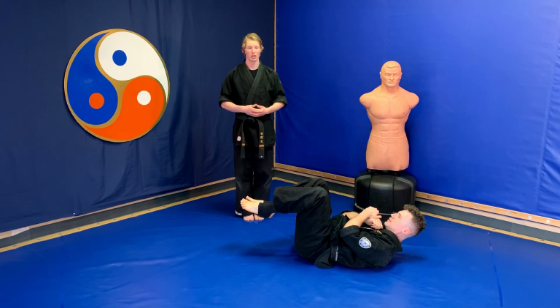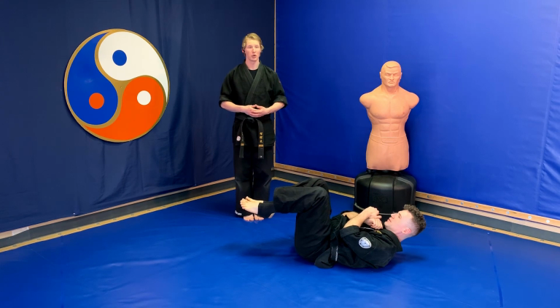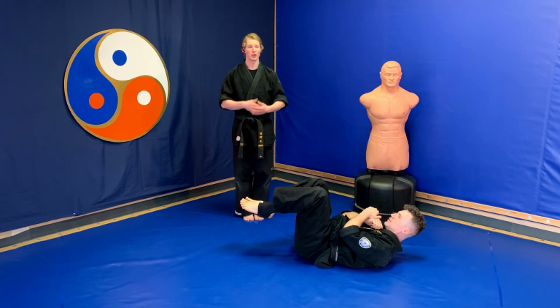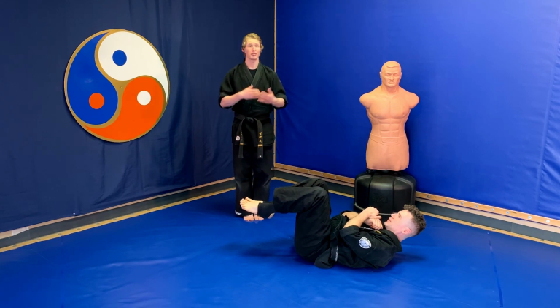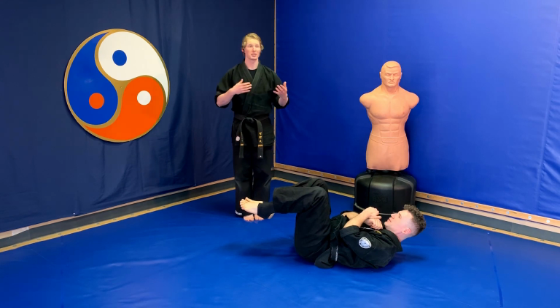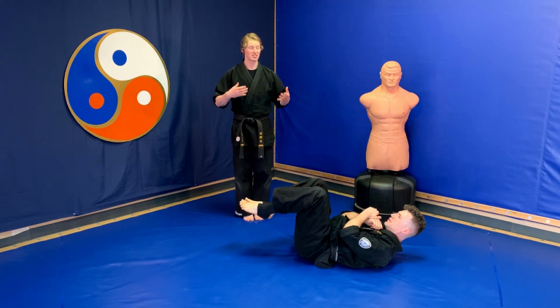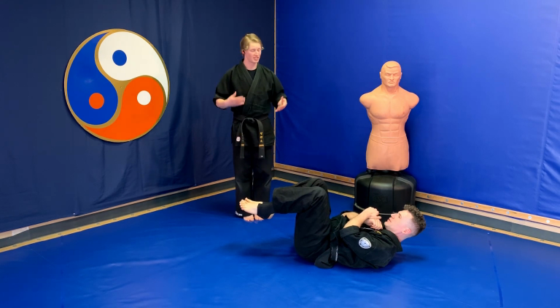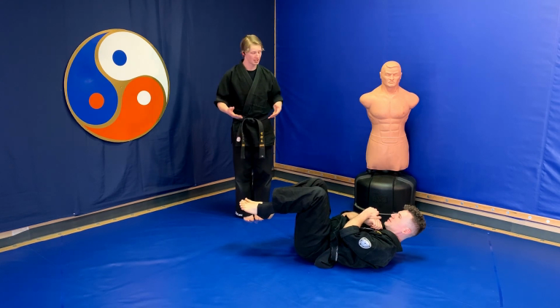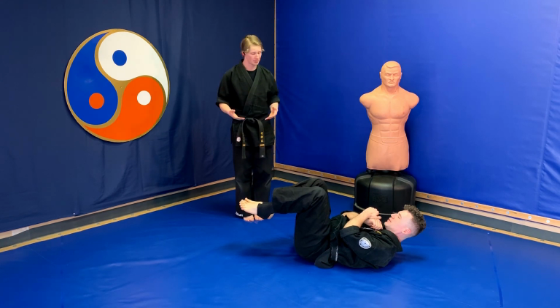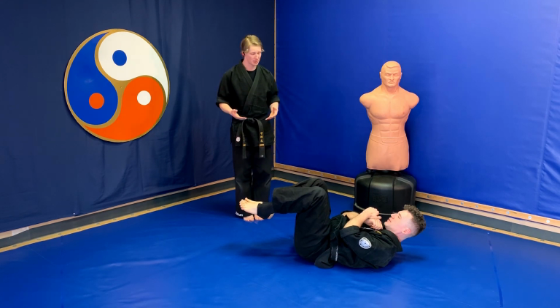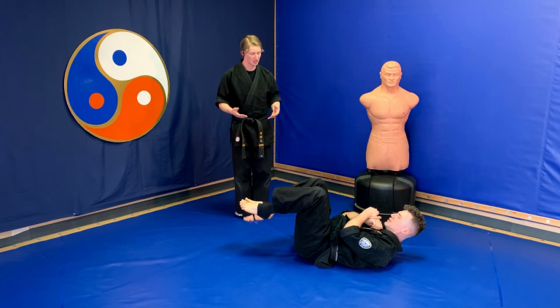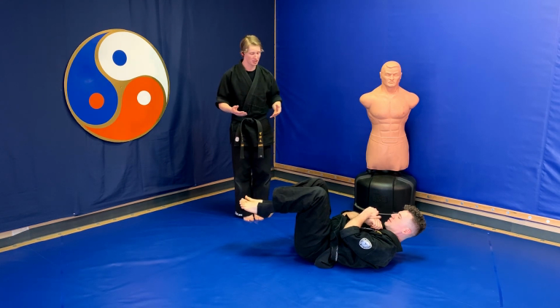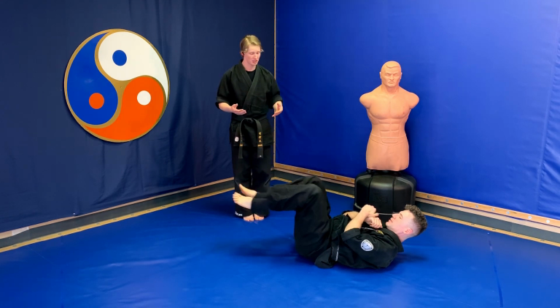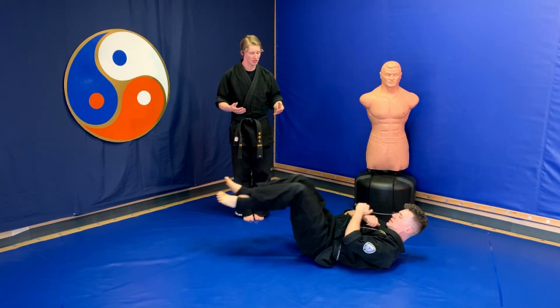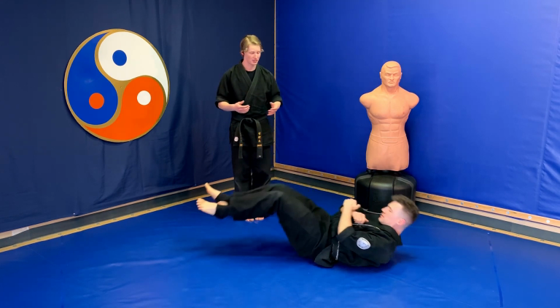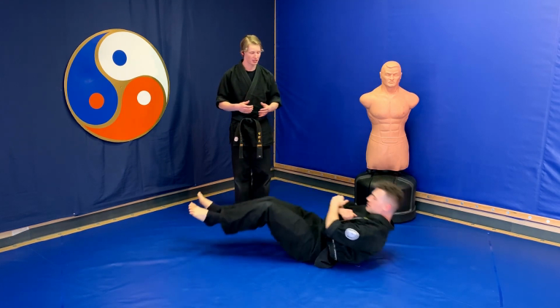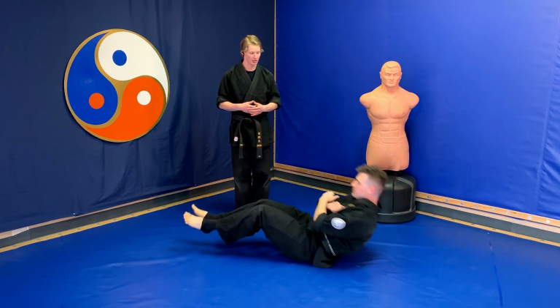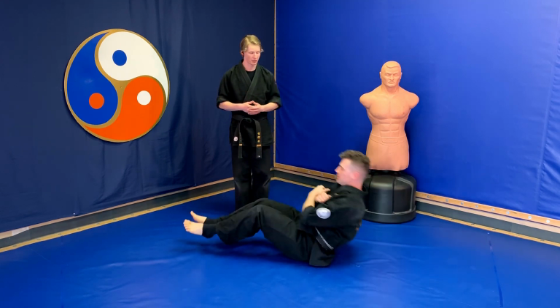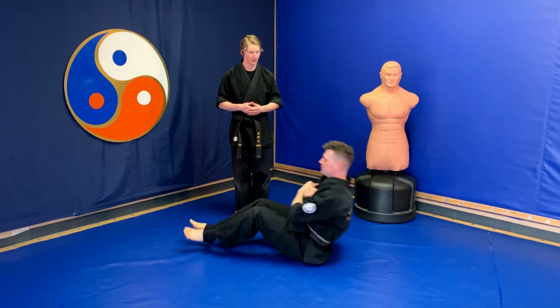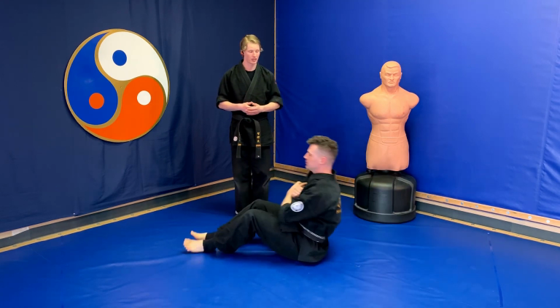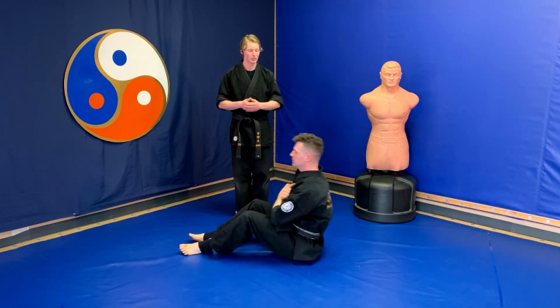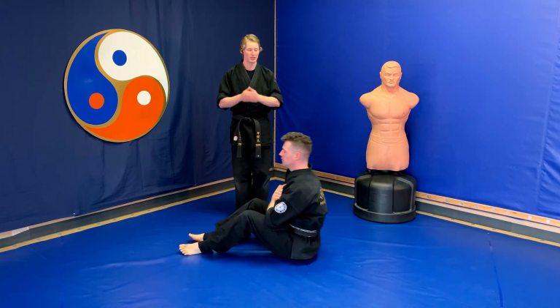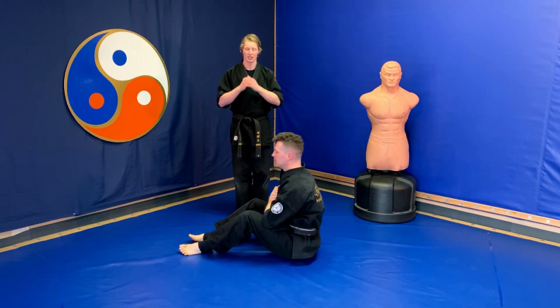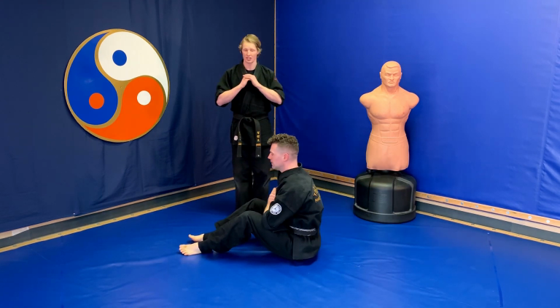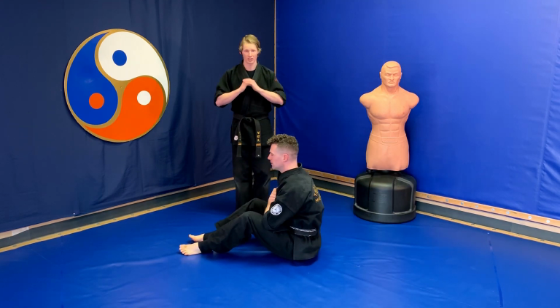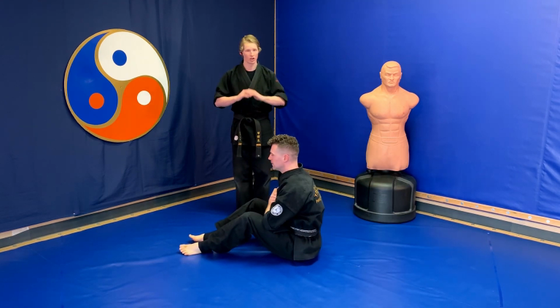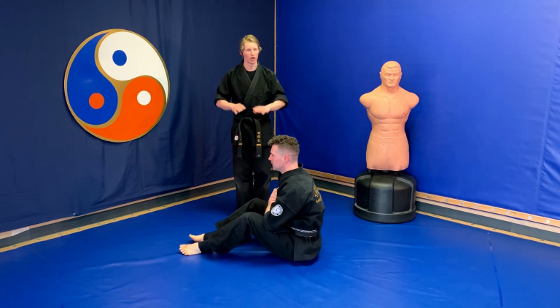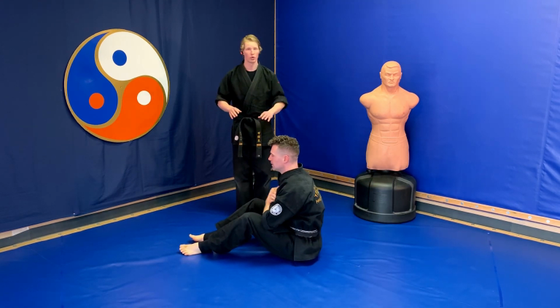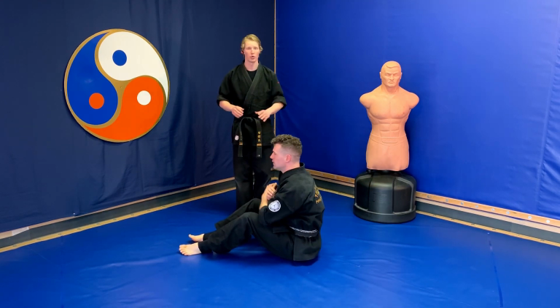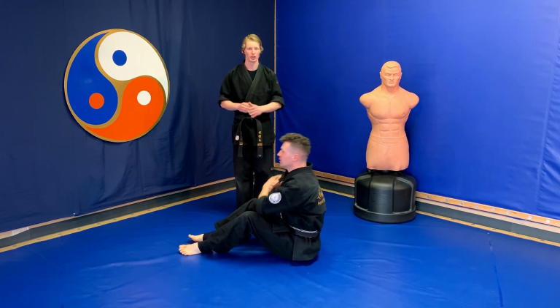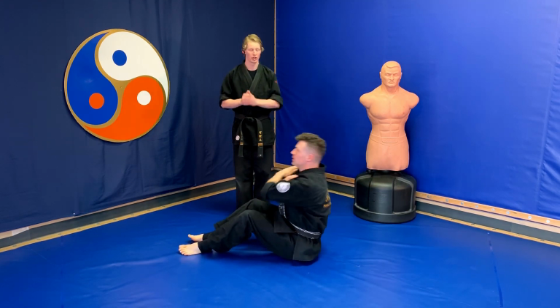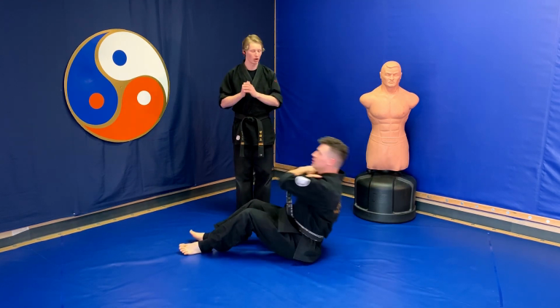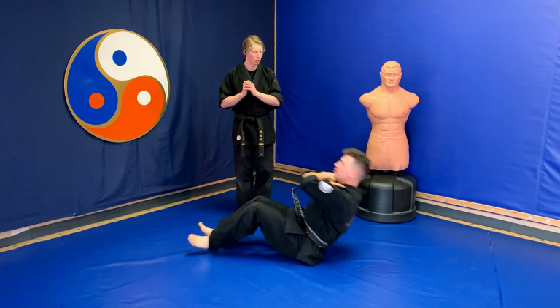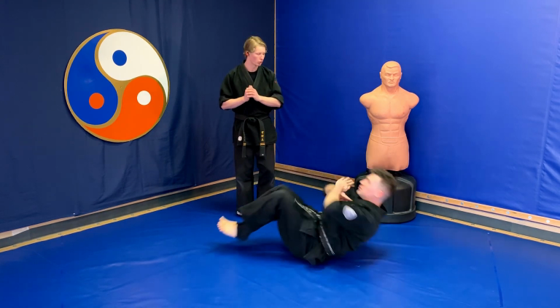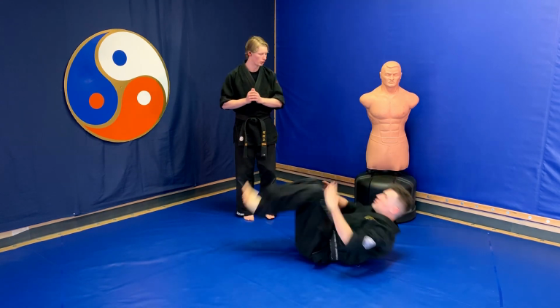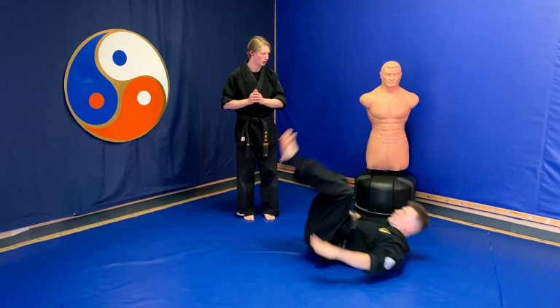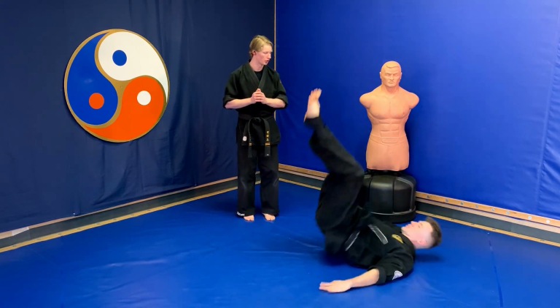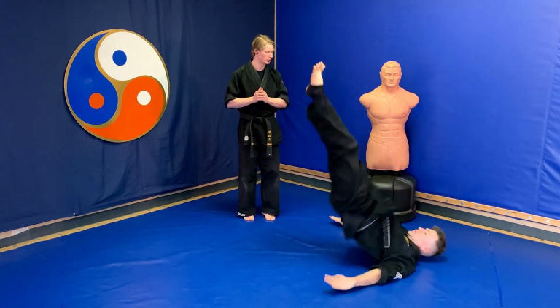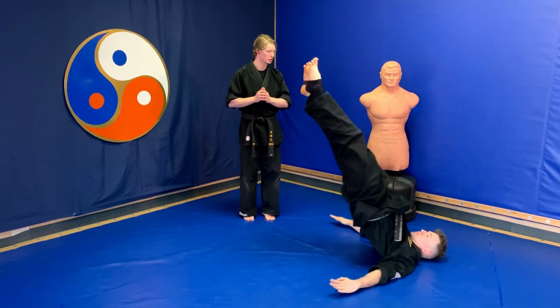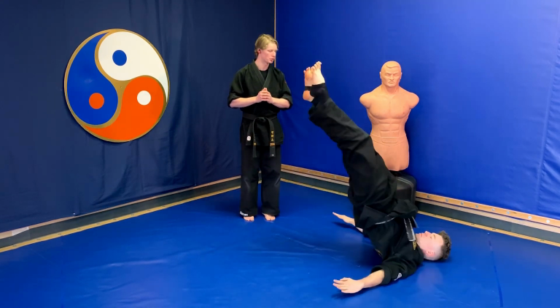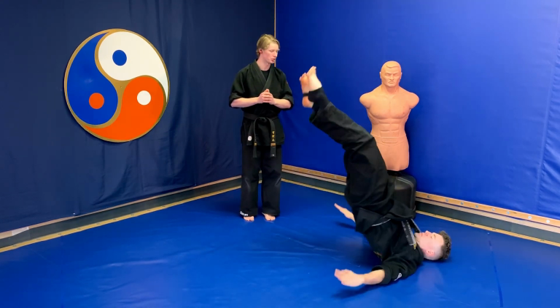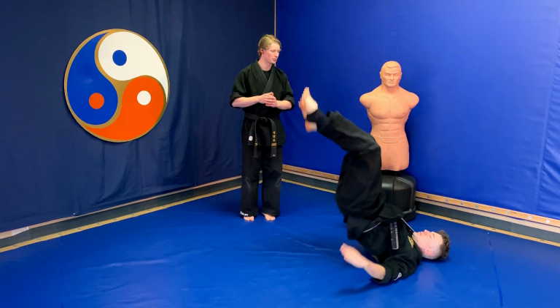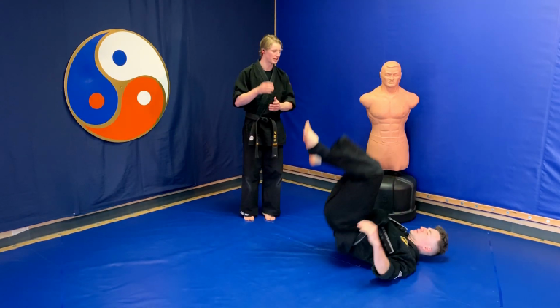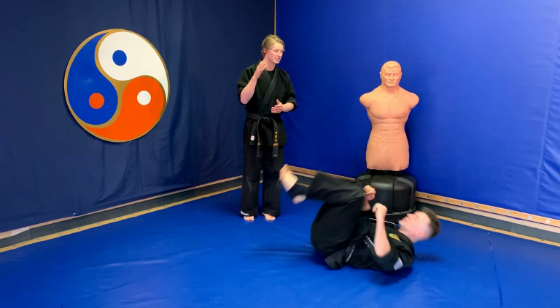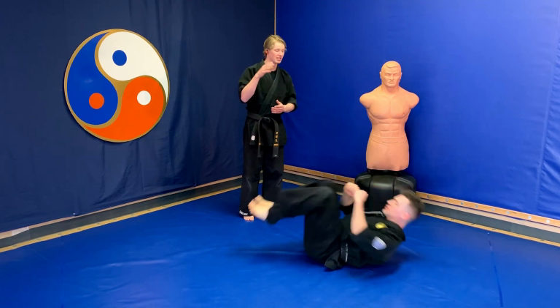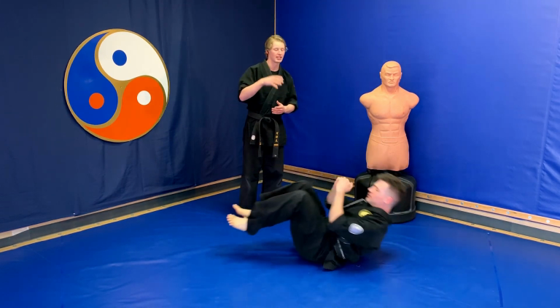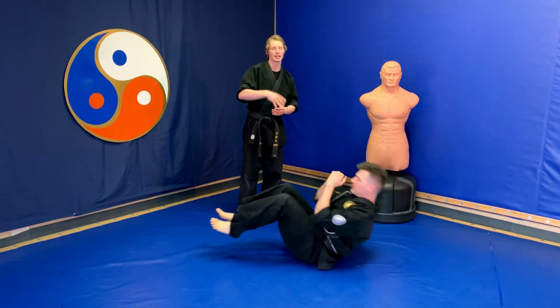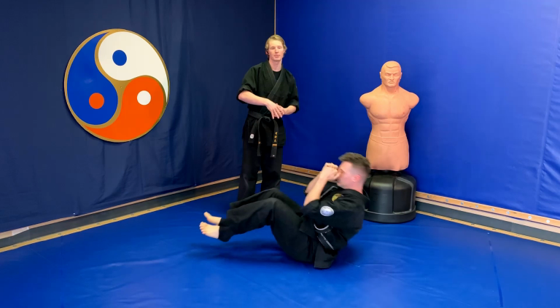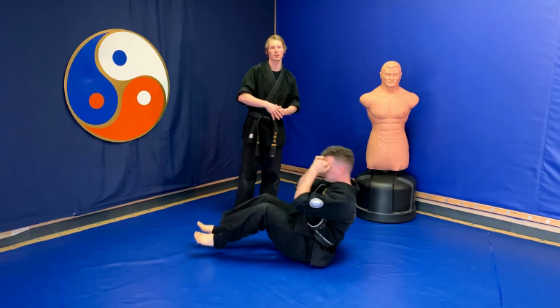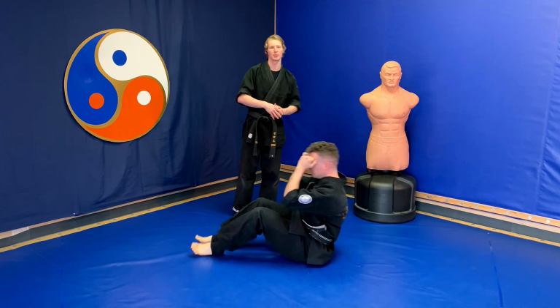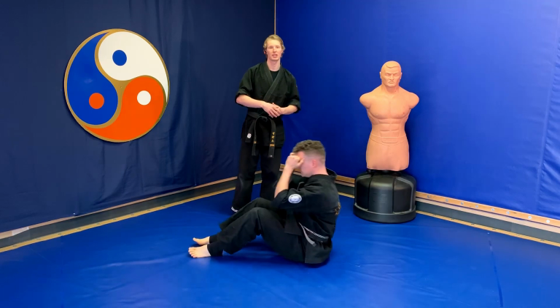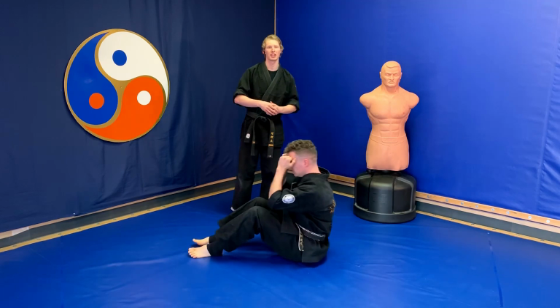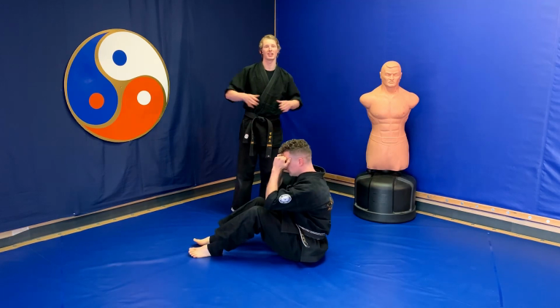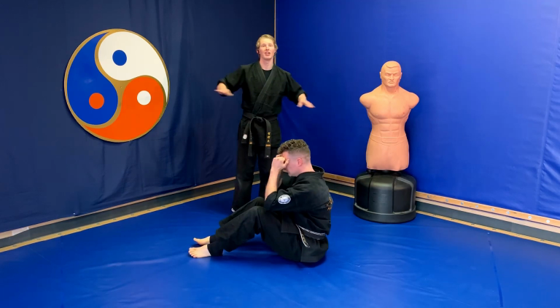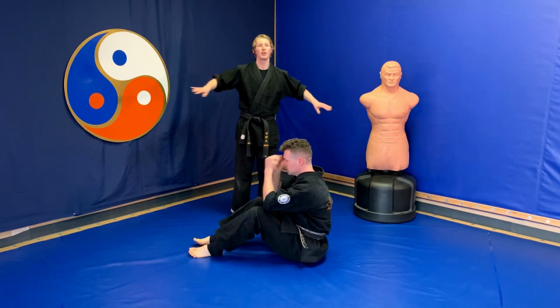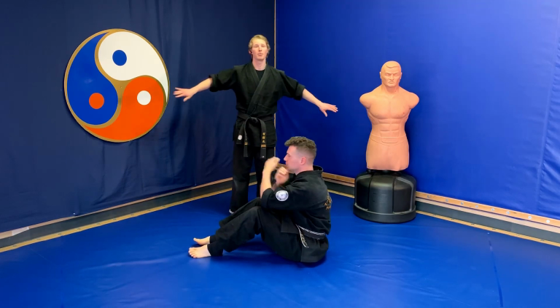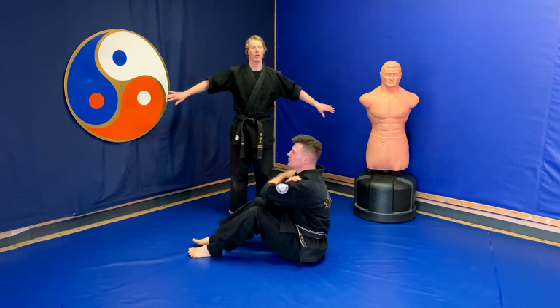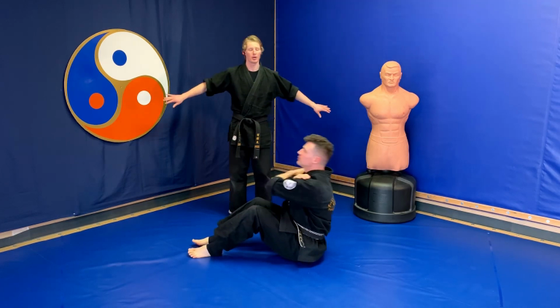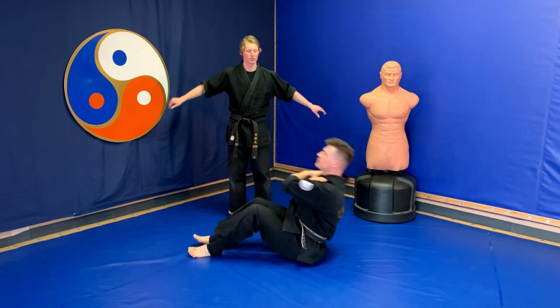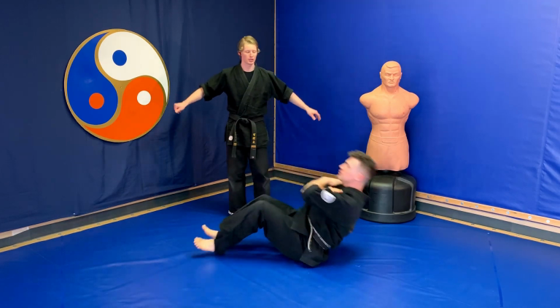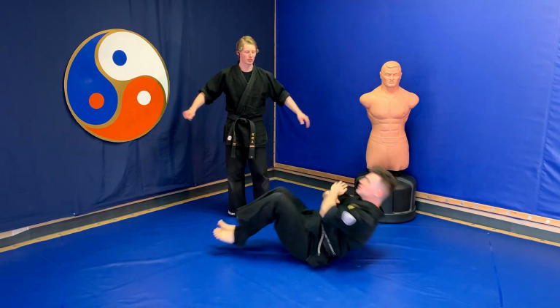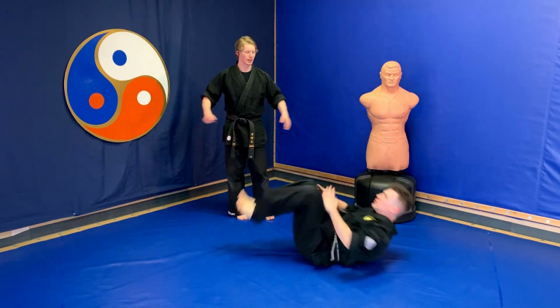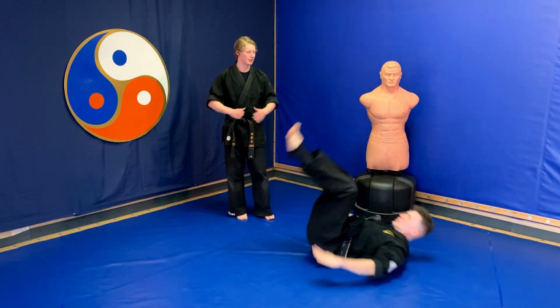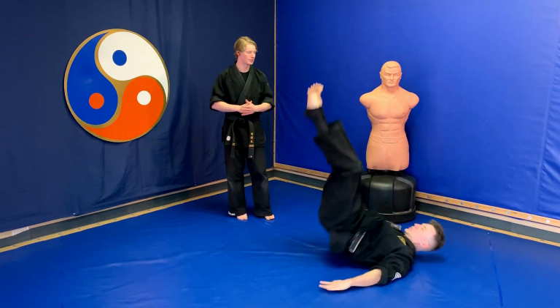Going from a sitting position with his feet in front of him, he does it all in one go: rolling onto his shoulder blades, hips up in the air, palms on the ground.